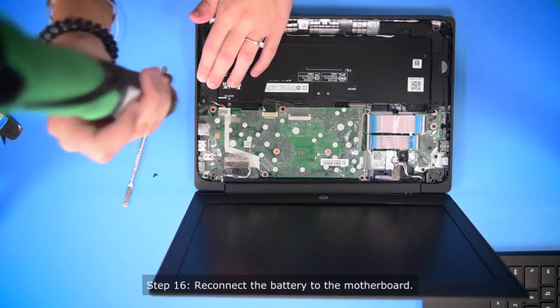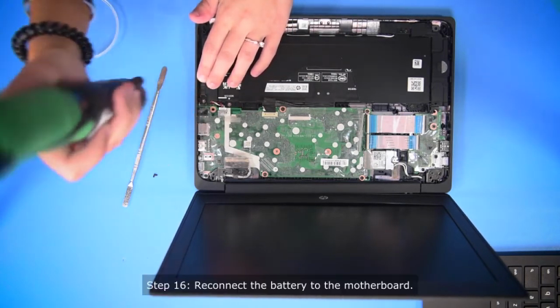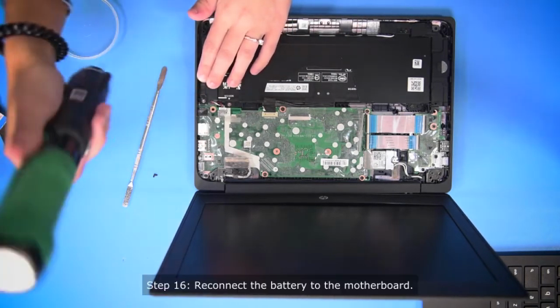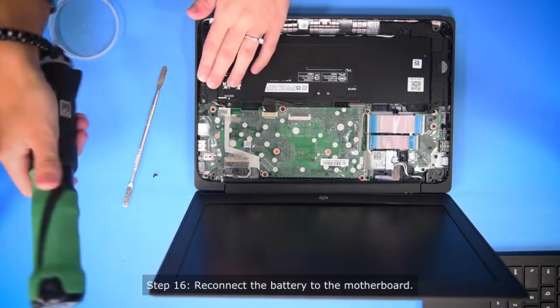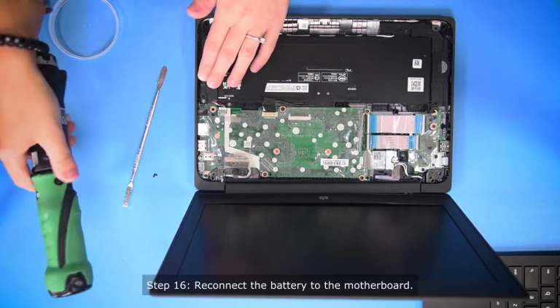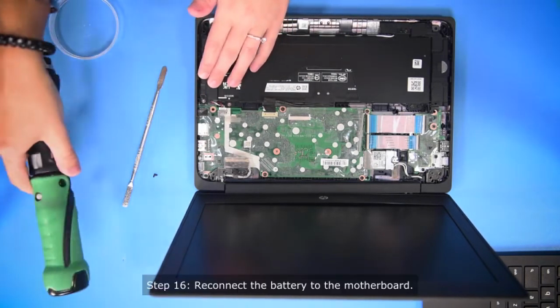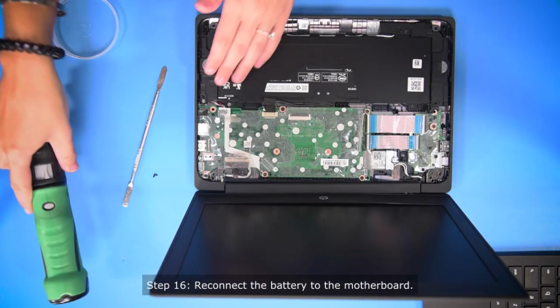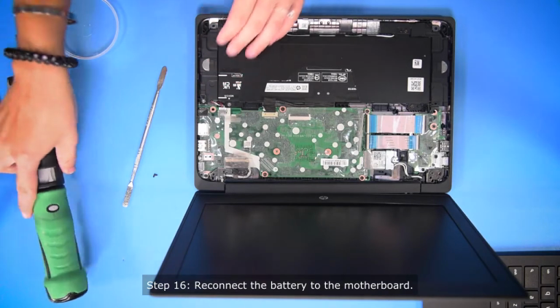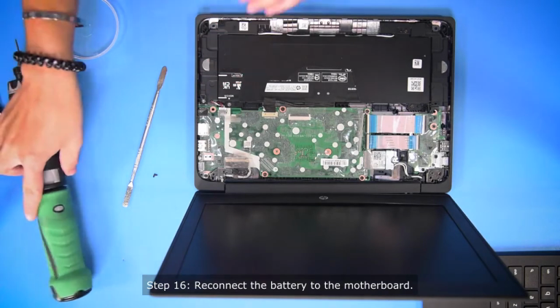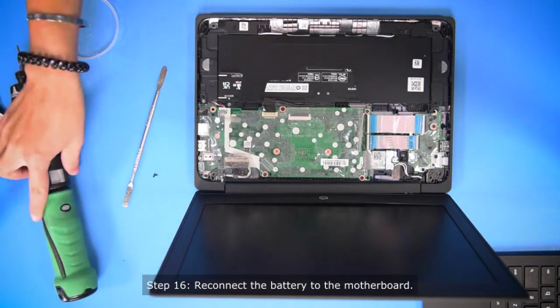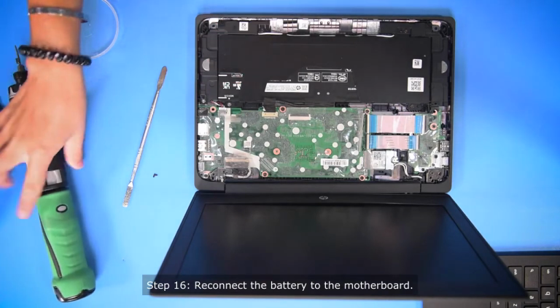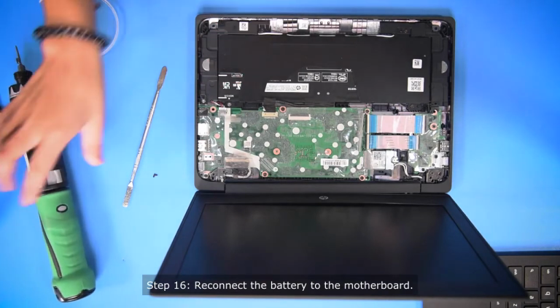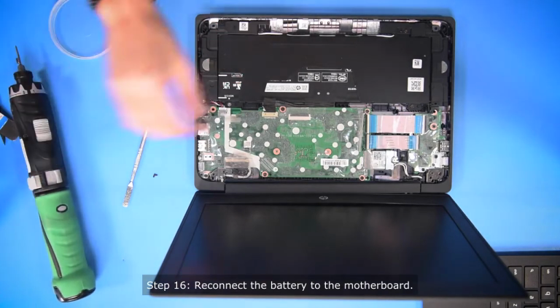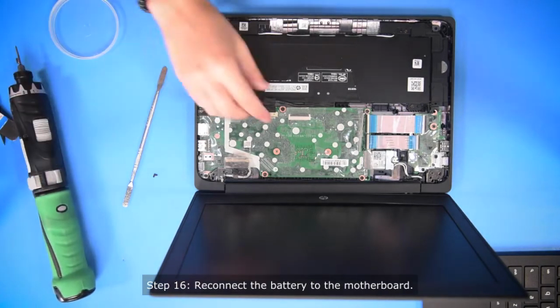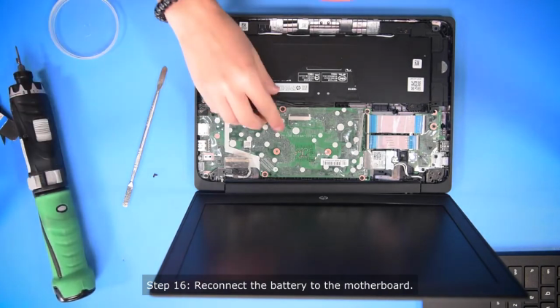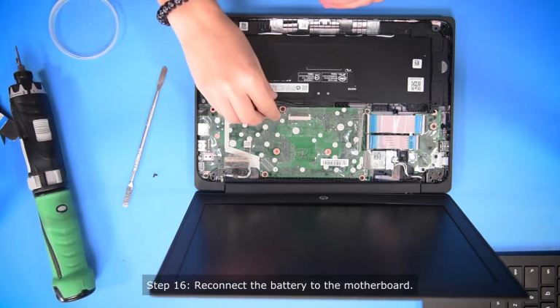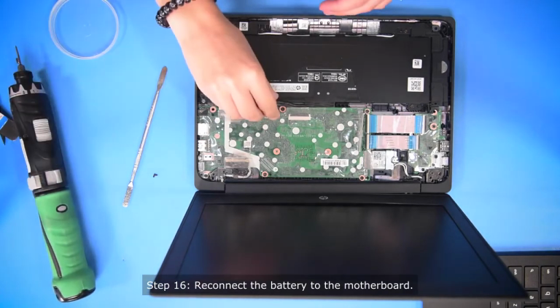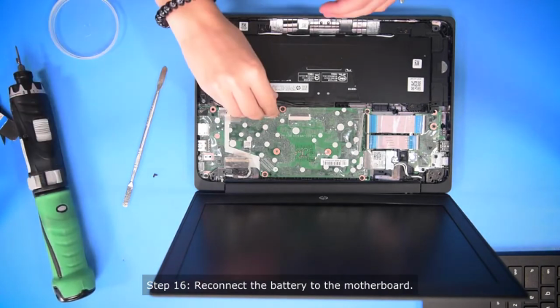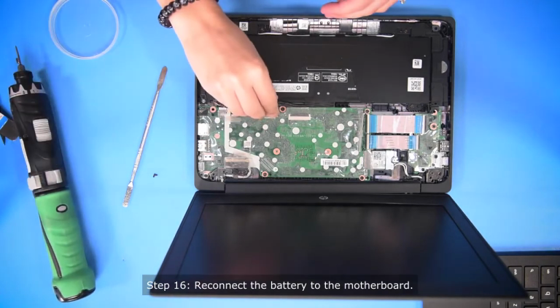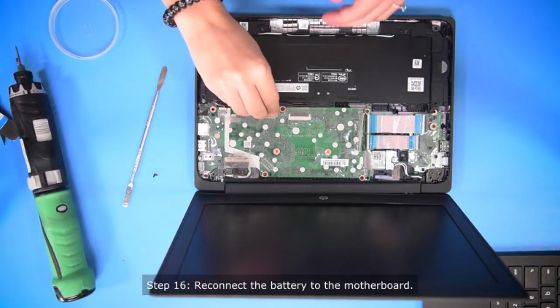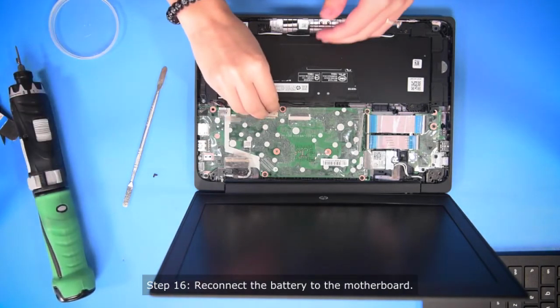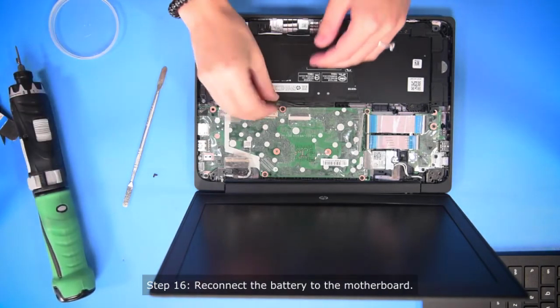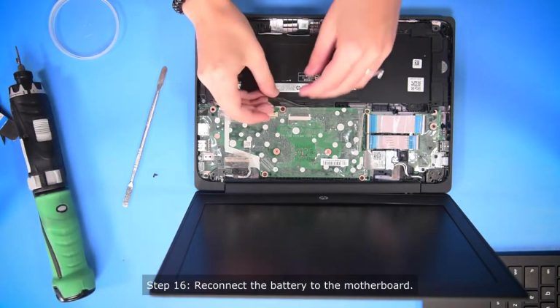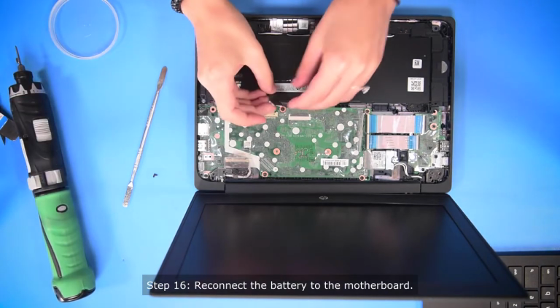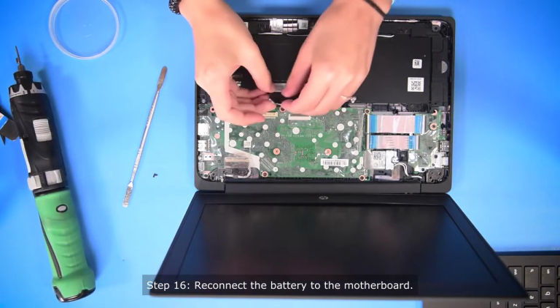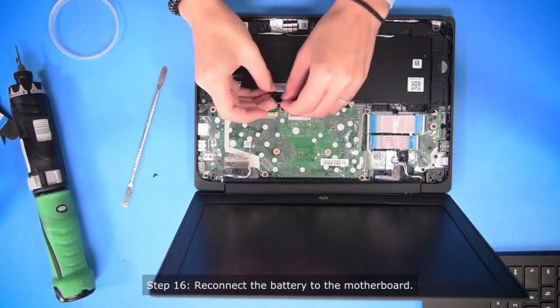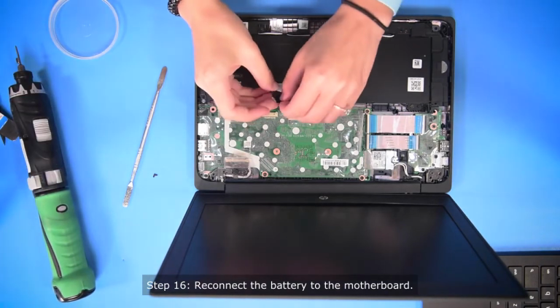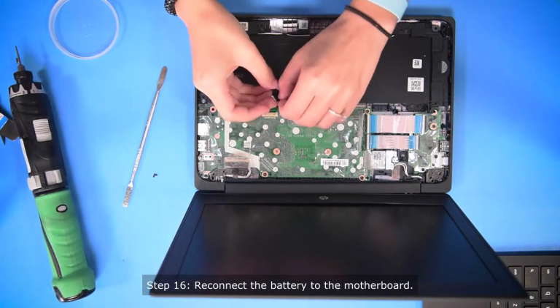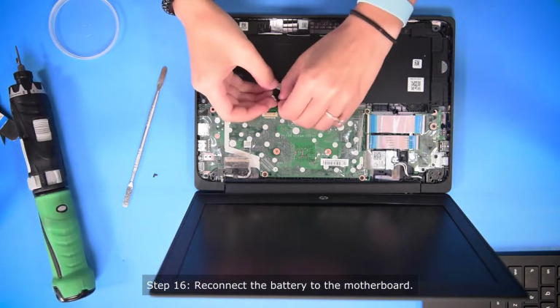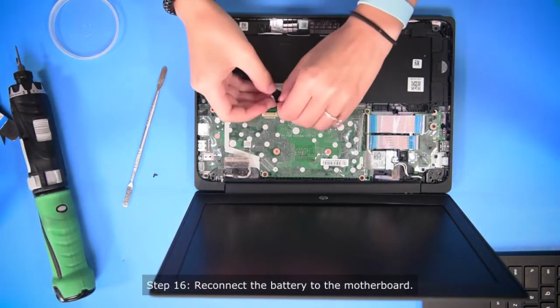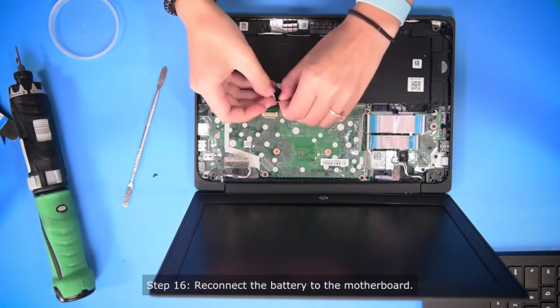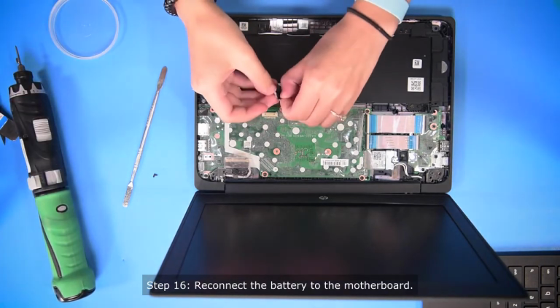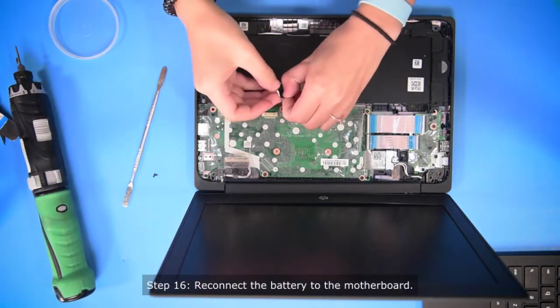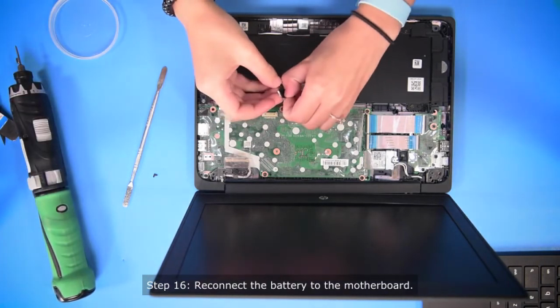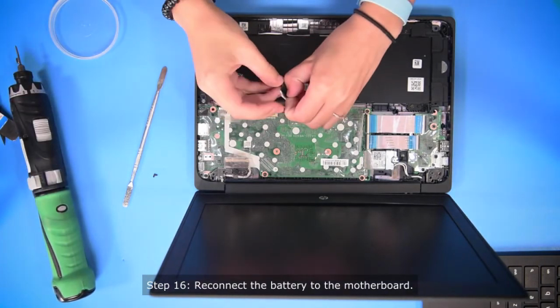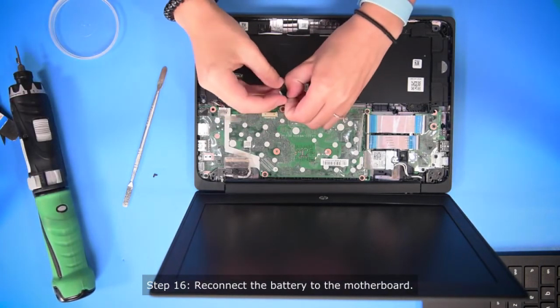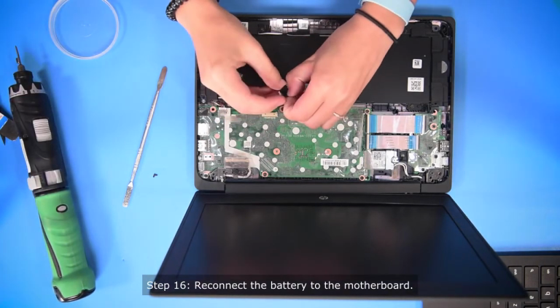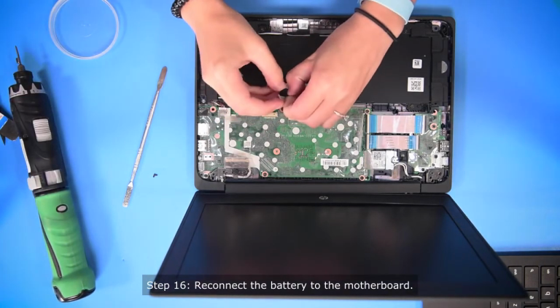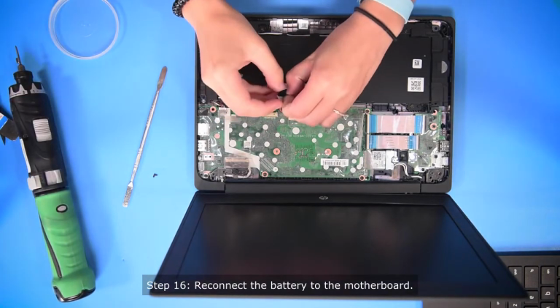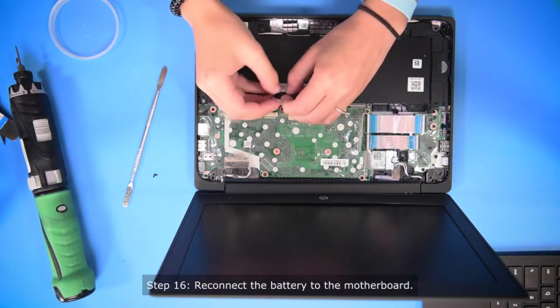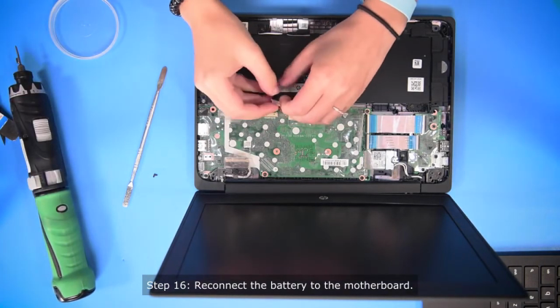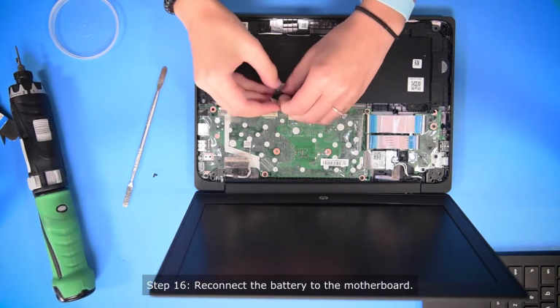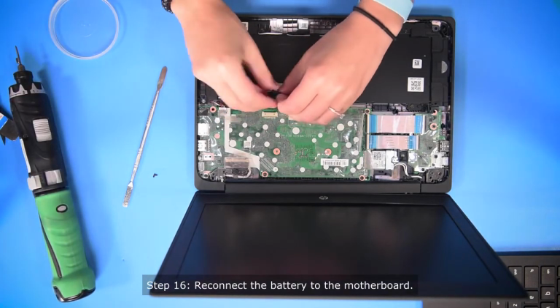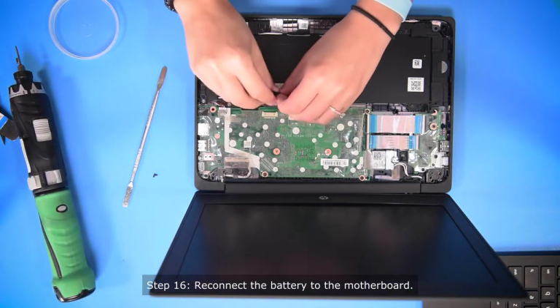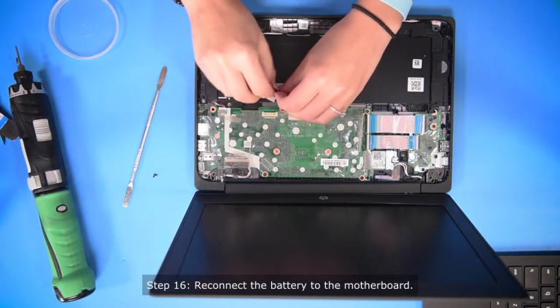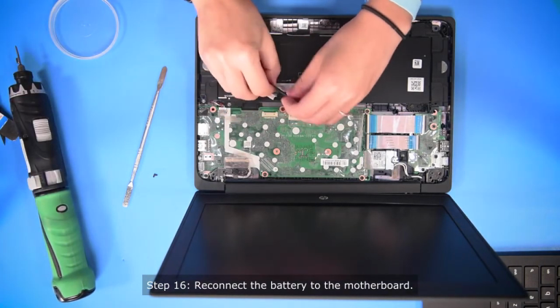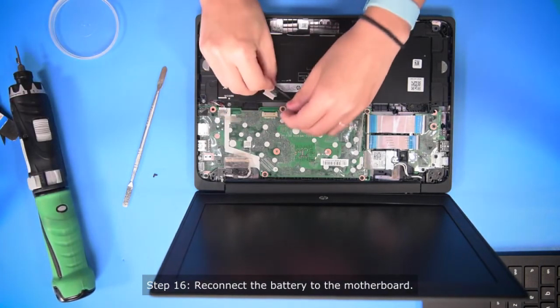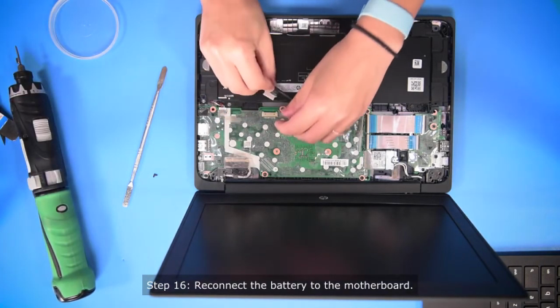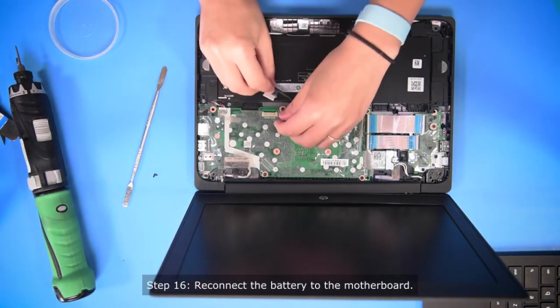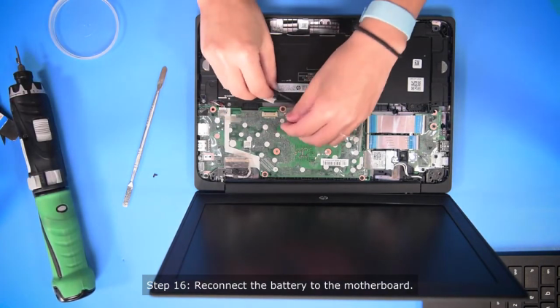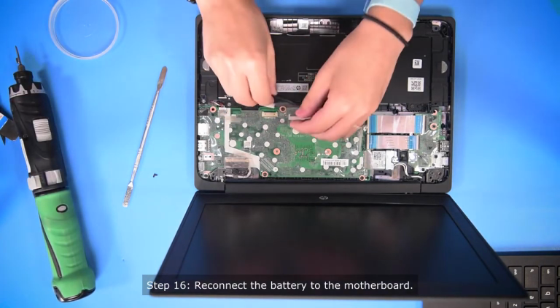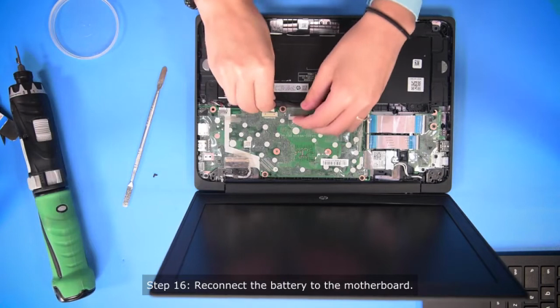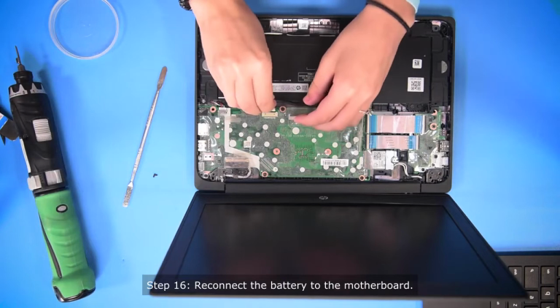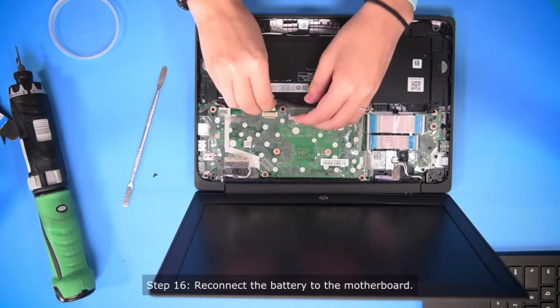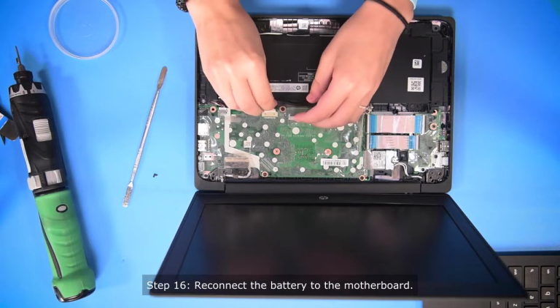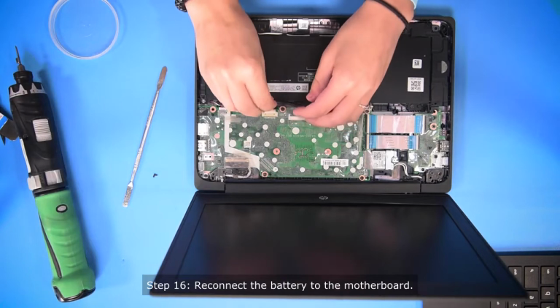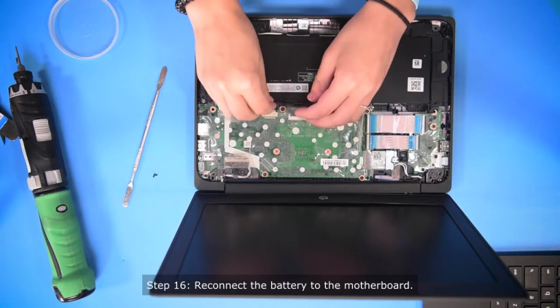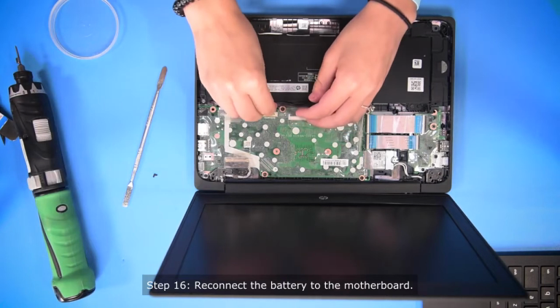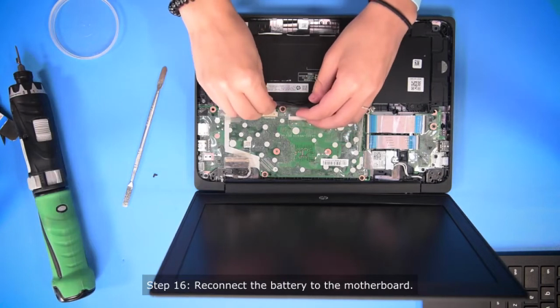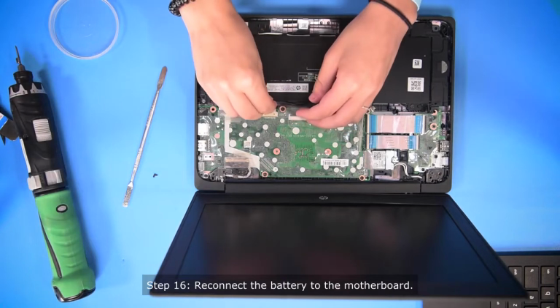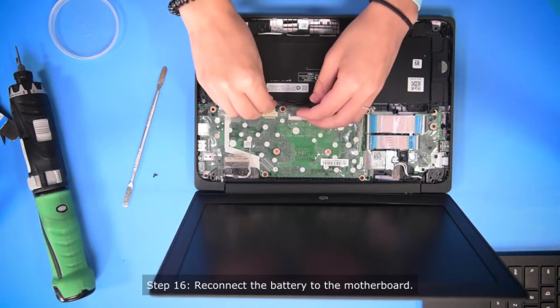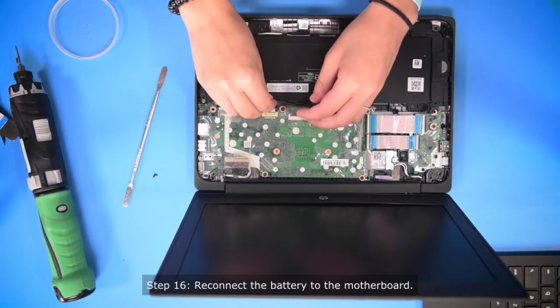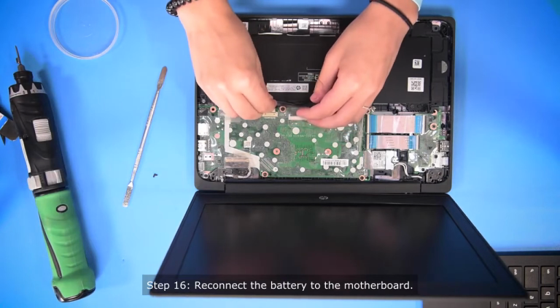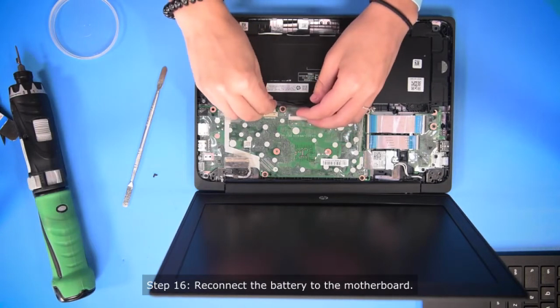And then once all the screws are in, now you can plug in the battery to the motherboard.